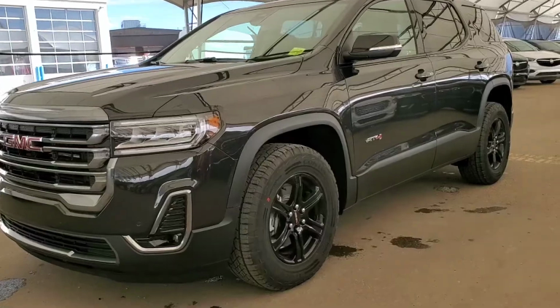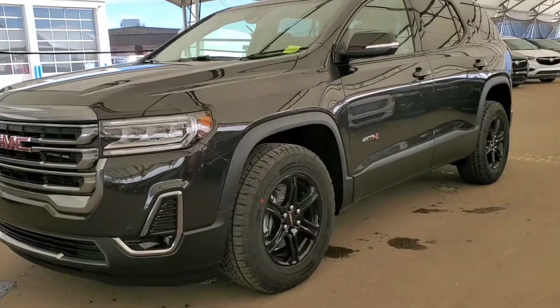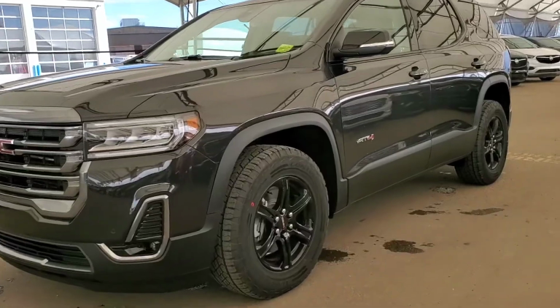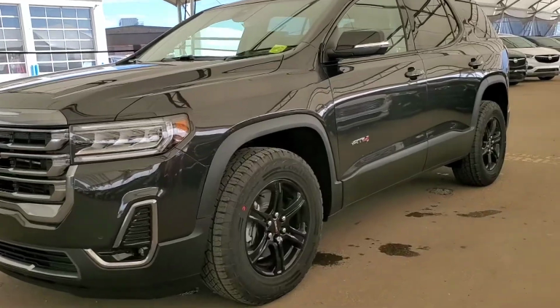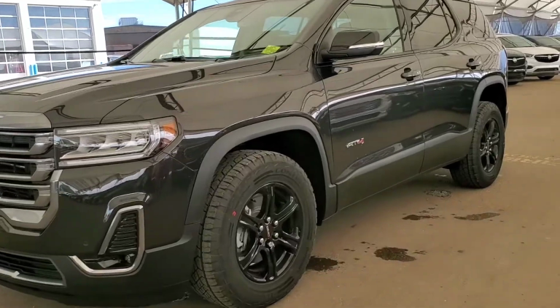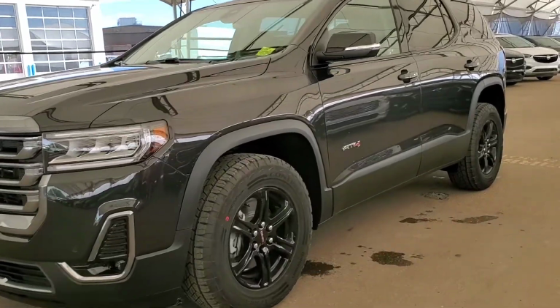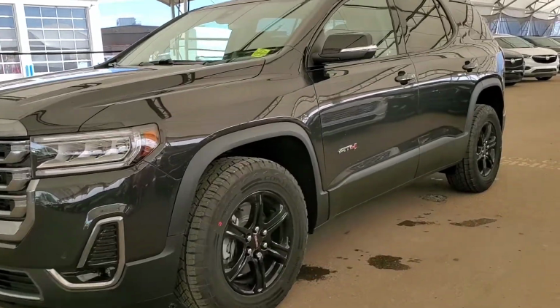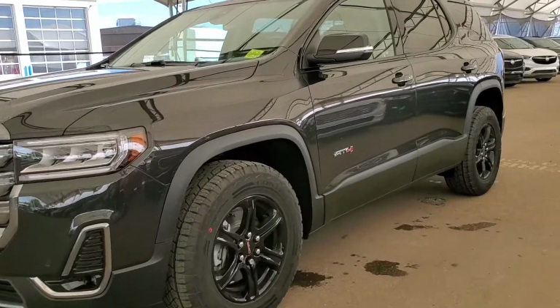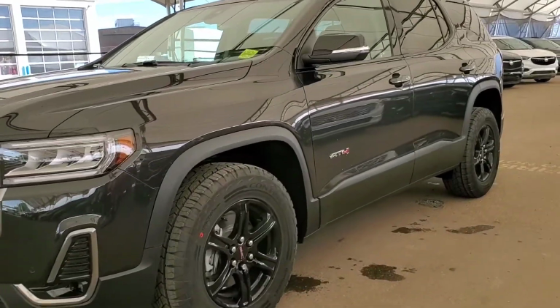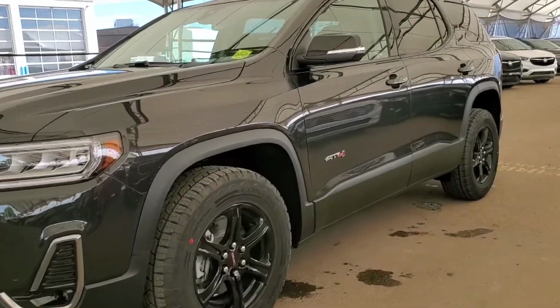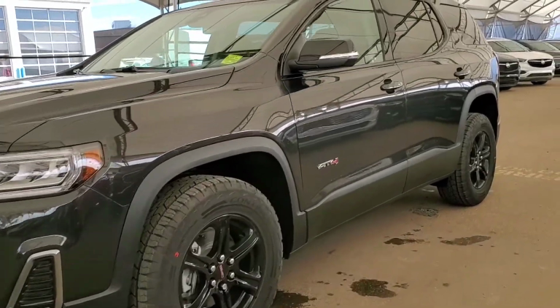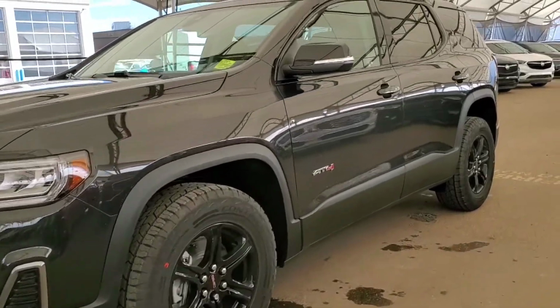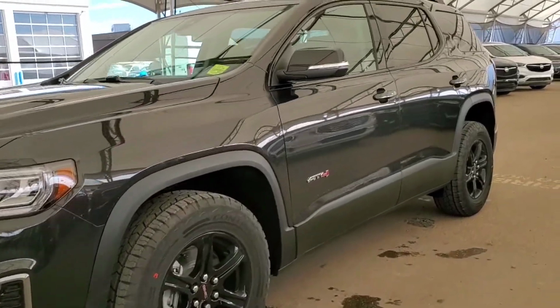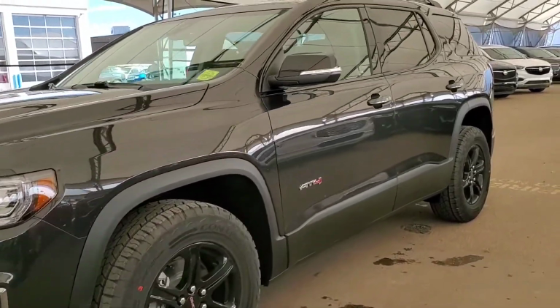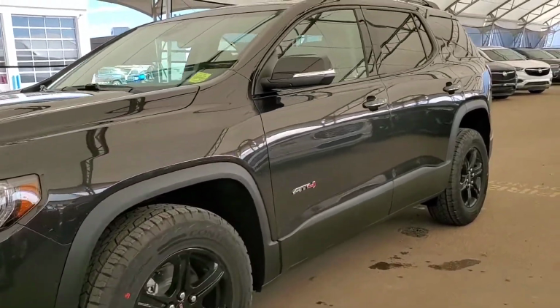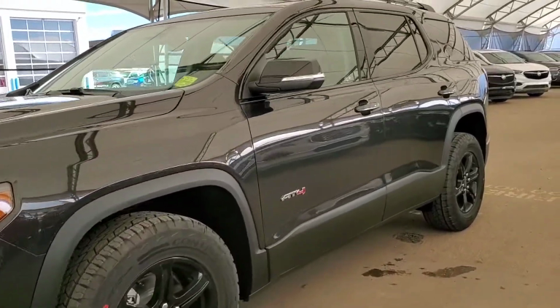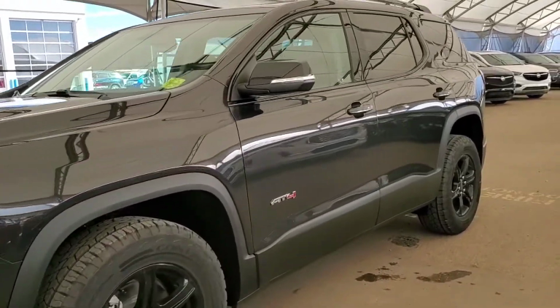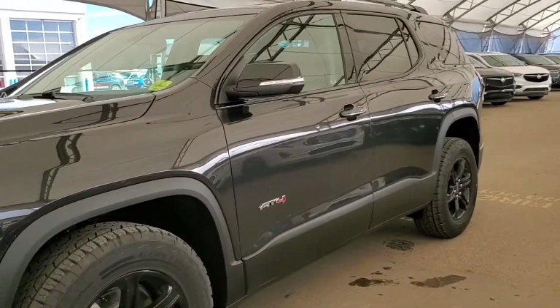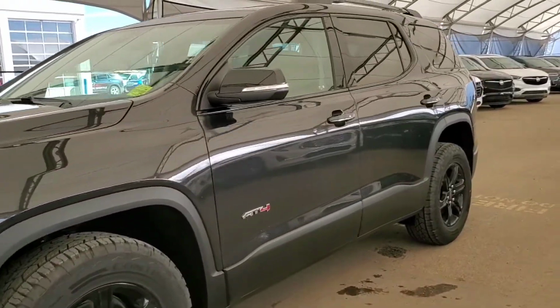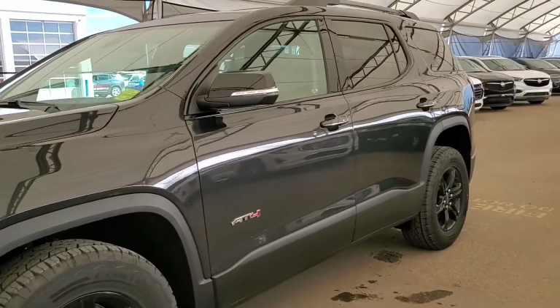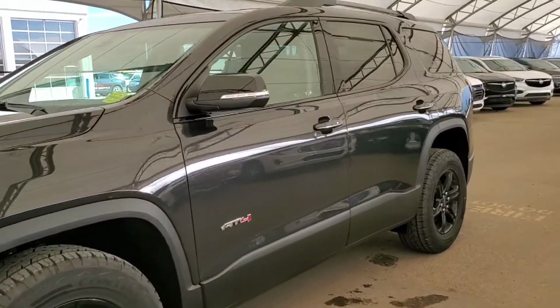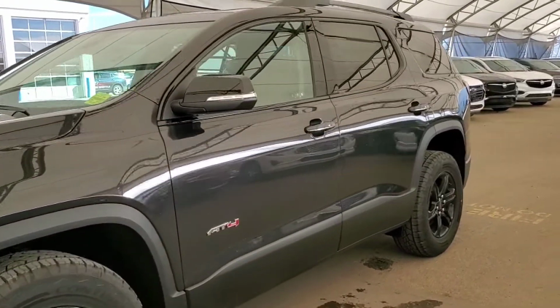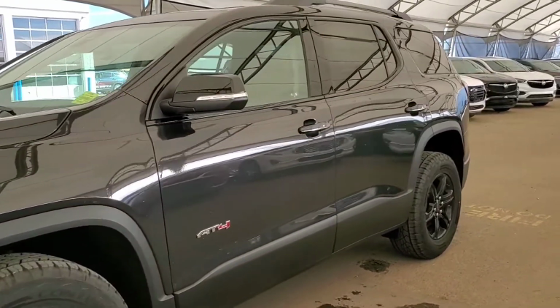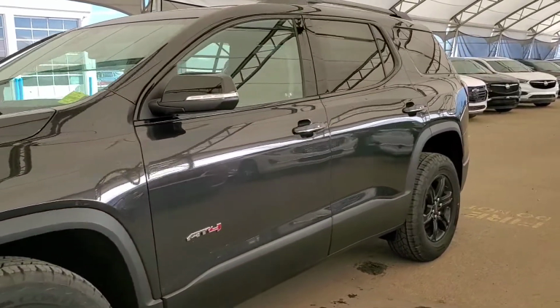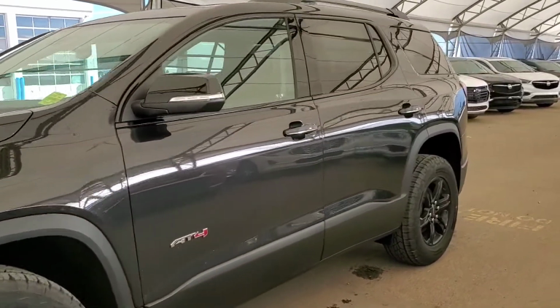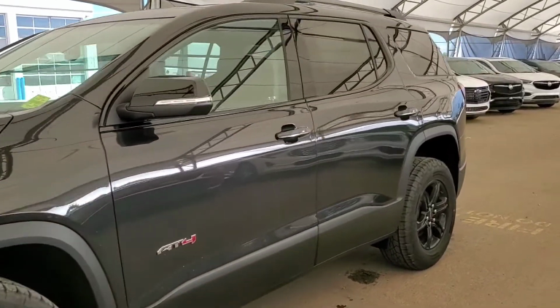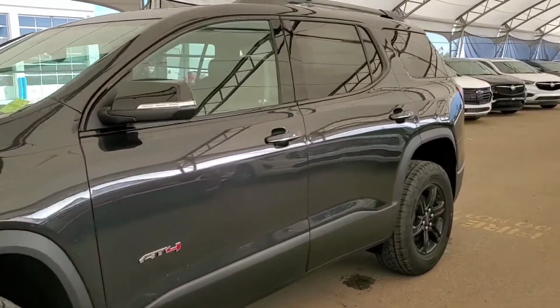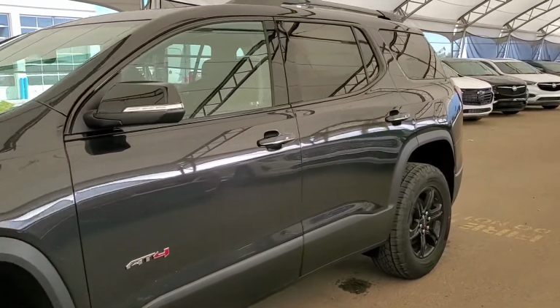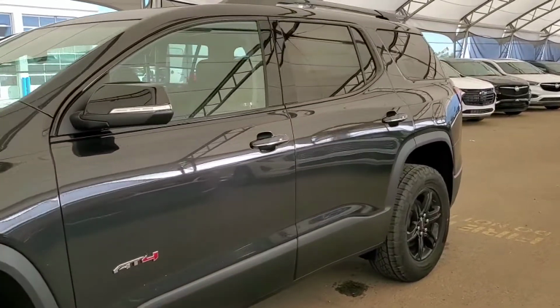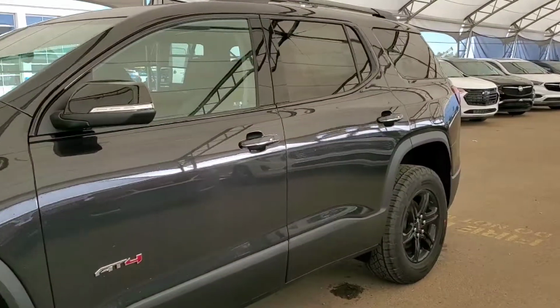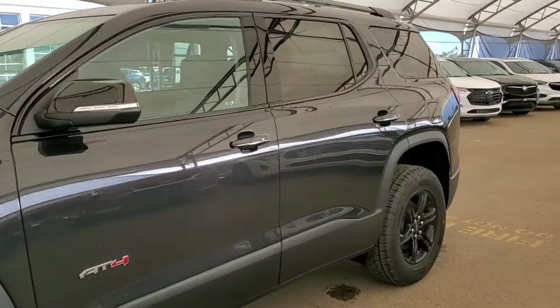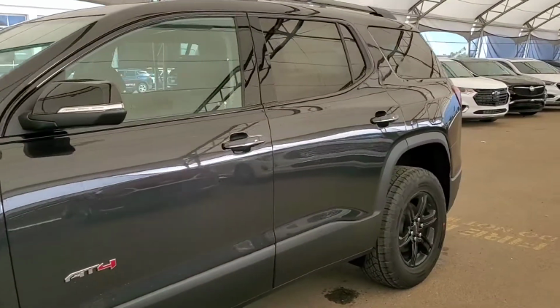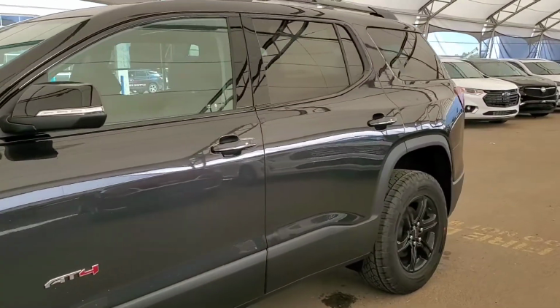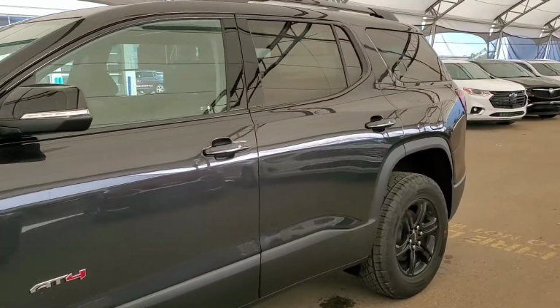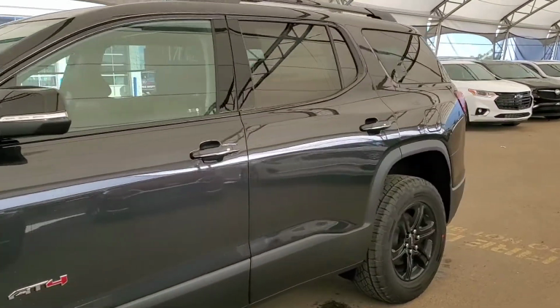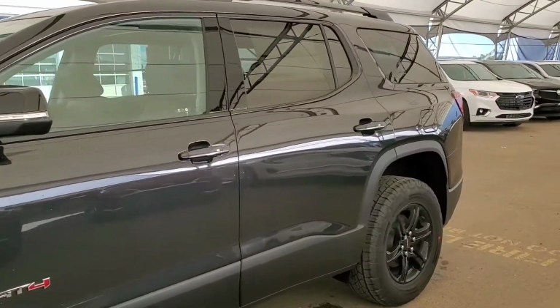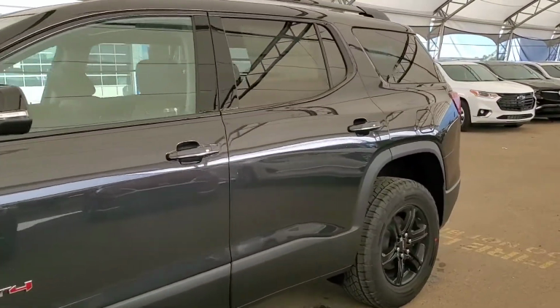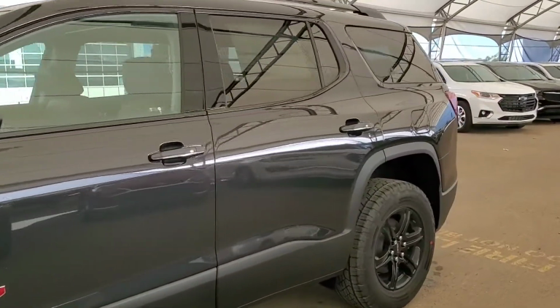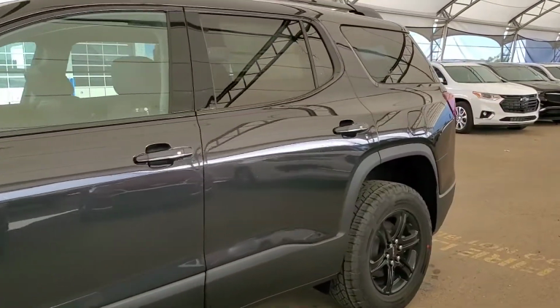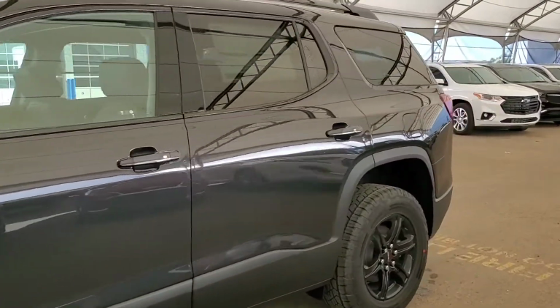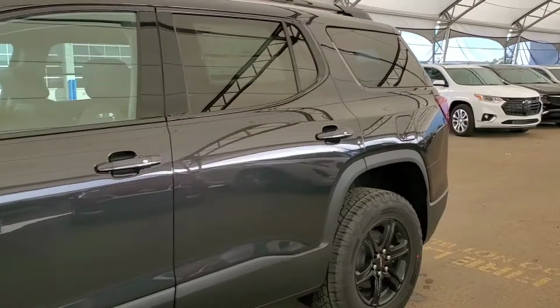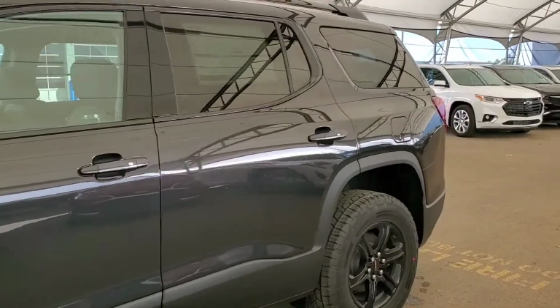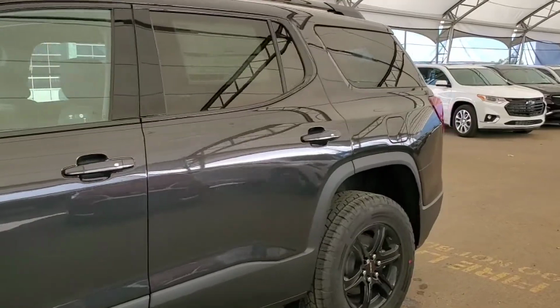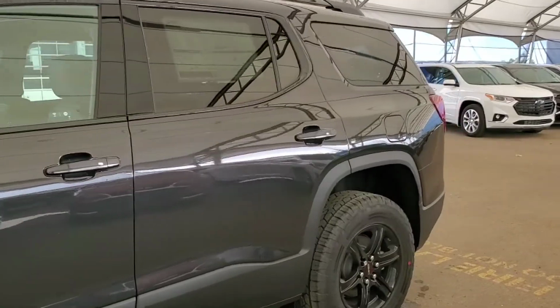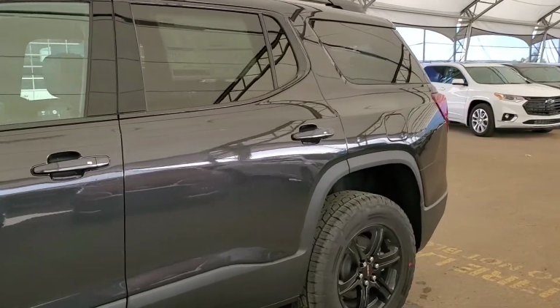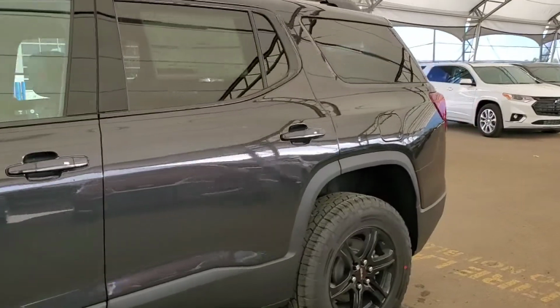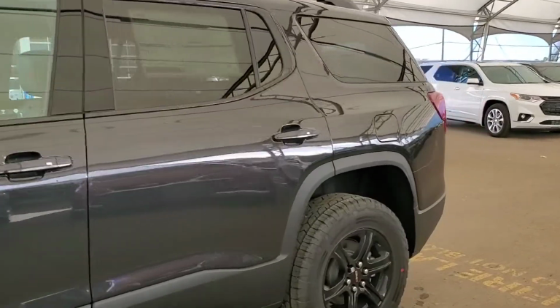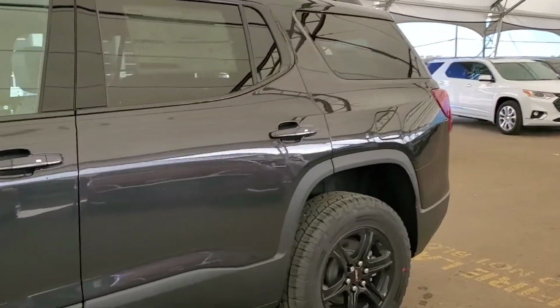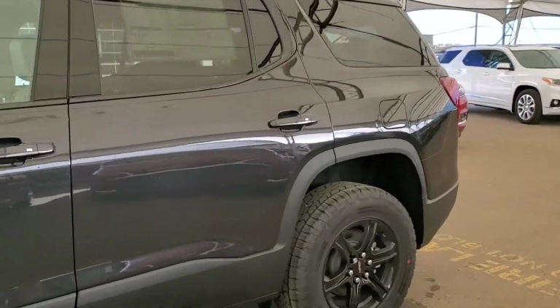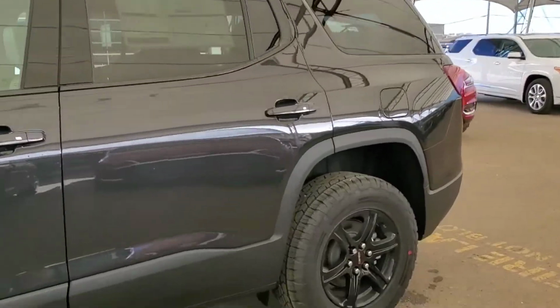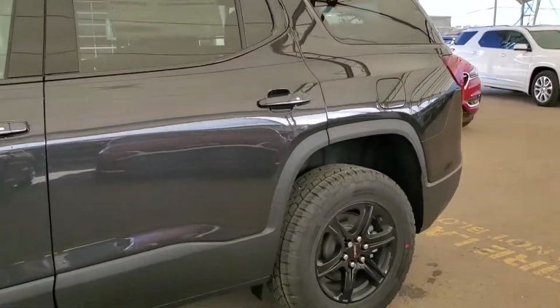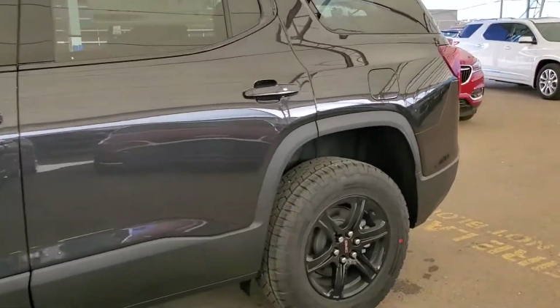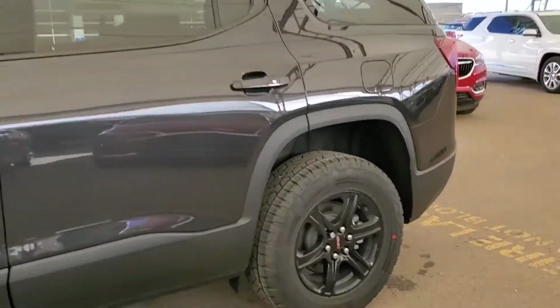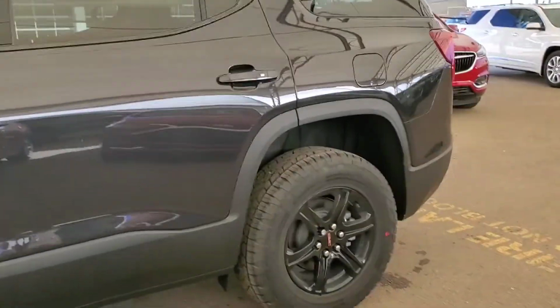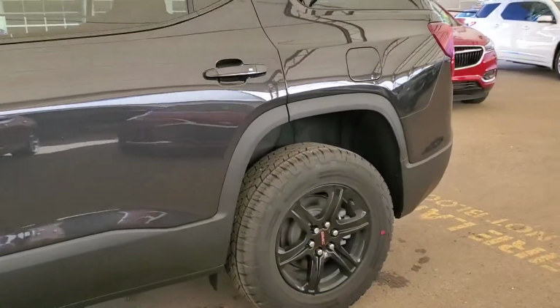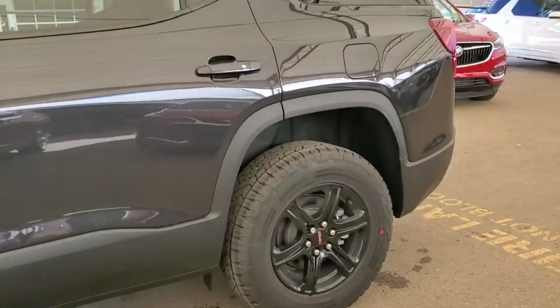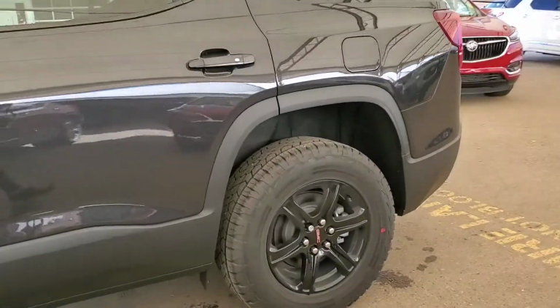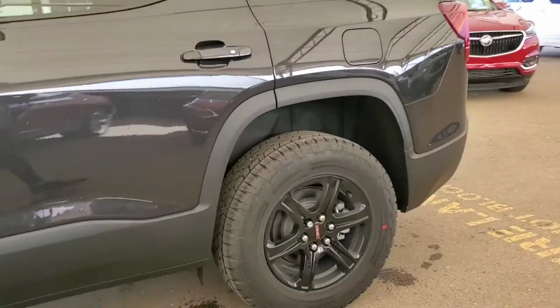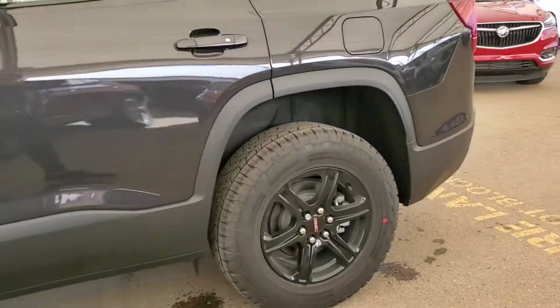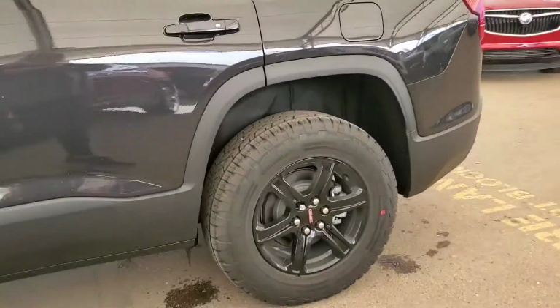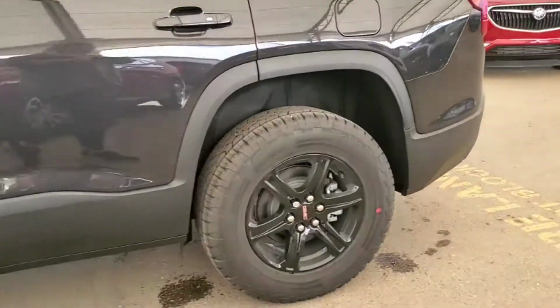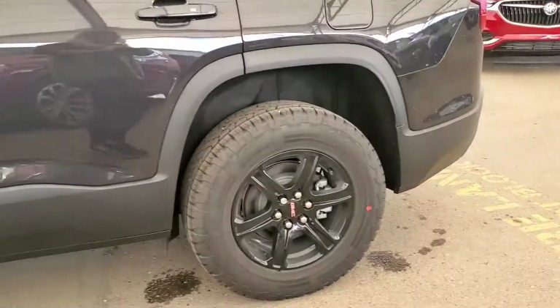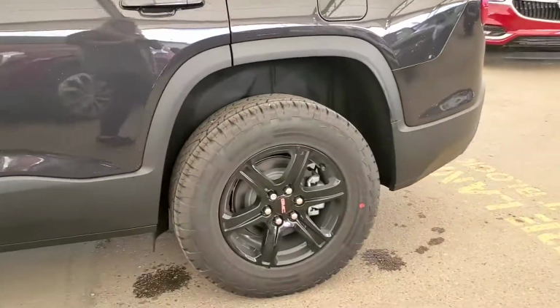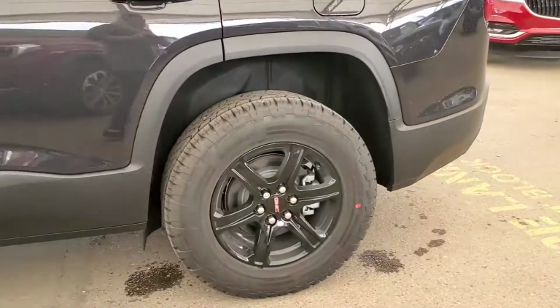Welcome to Davis Chevrolet. This is a brand new 2020 GMC Terrain AT4 in carbon black metallic.